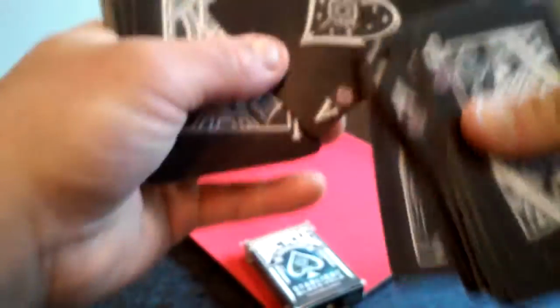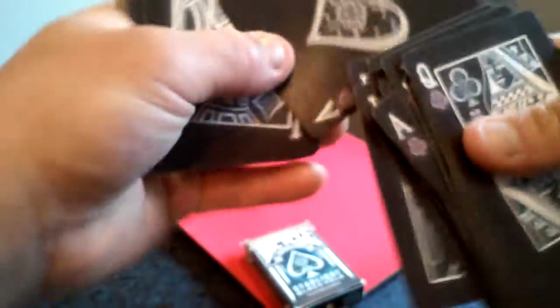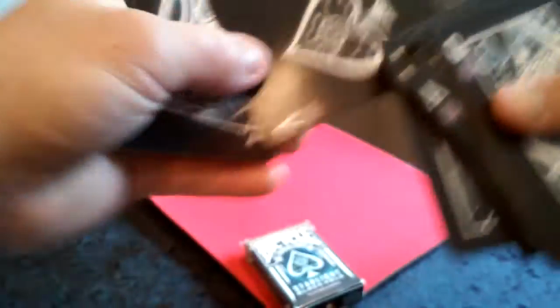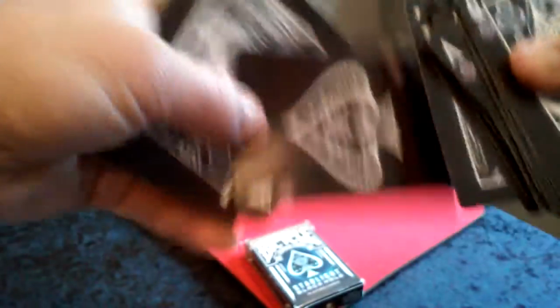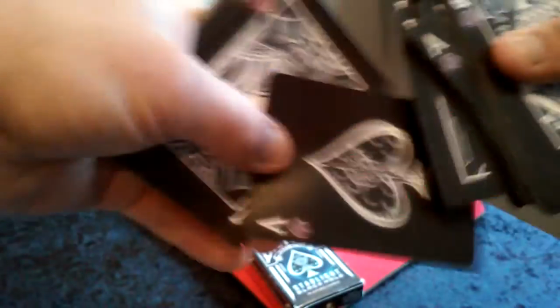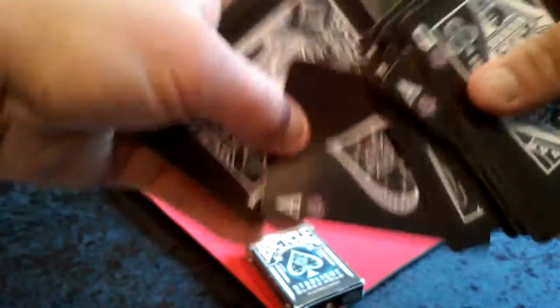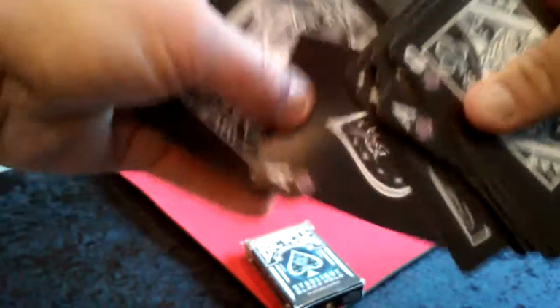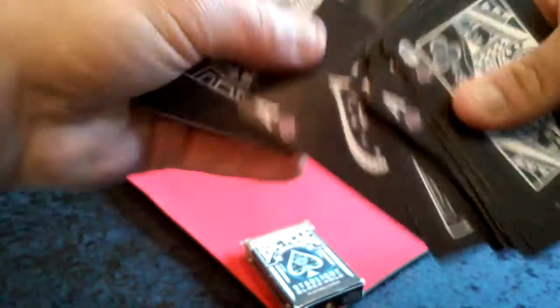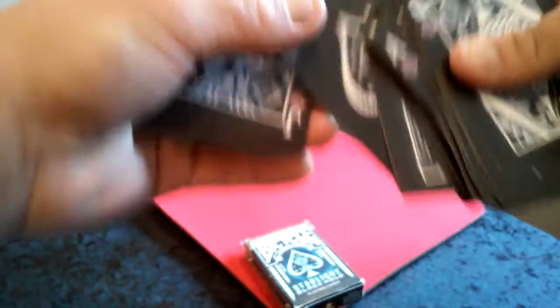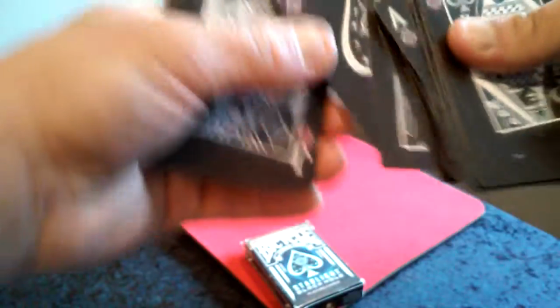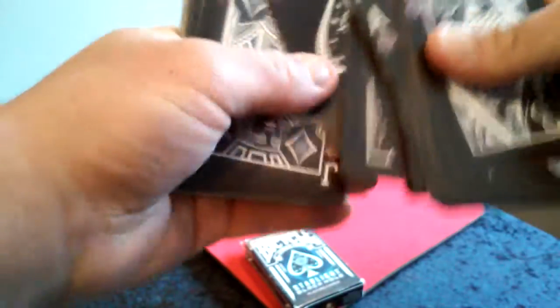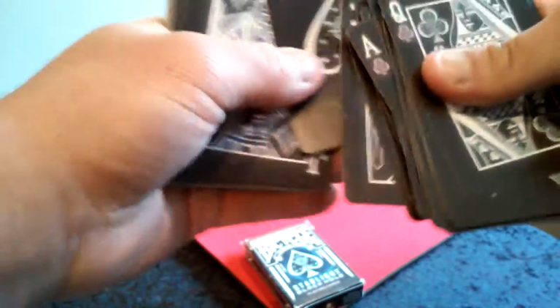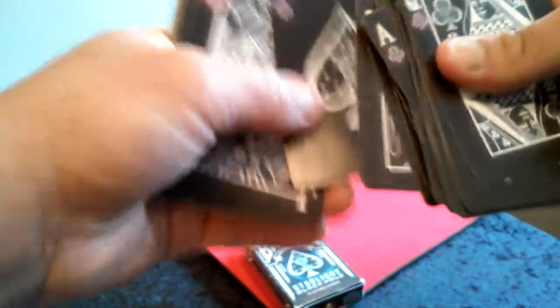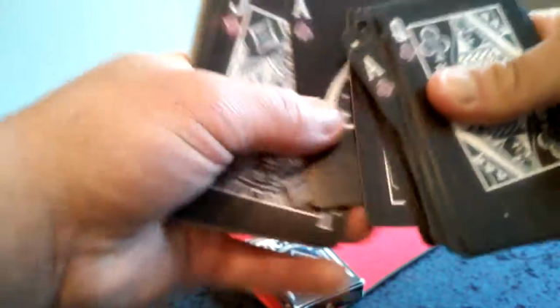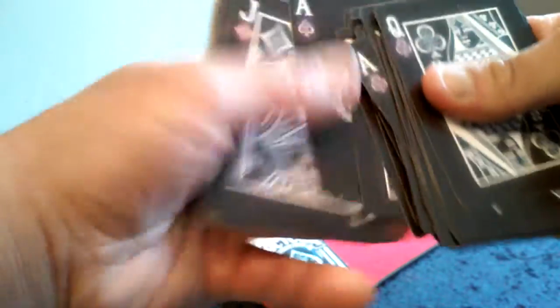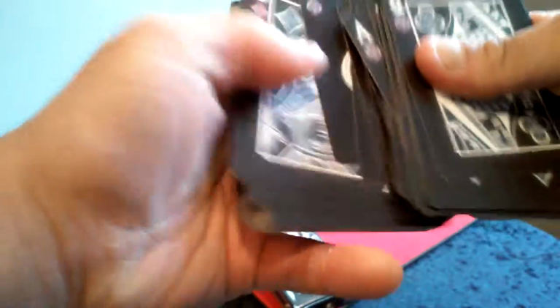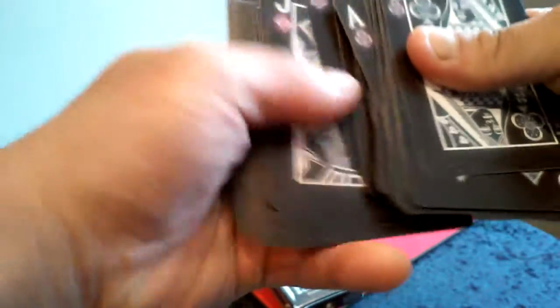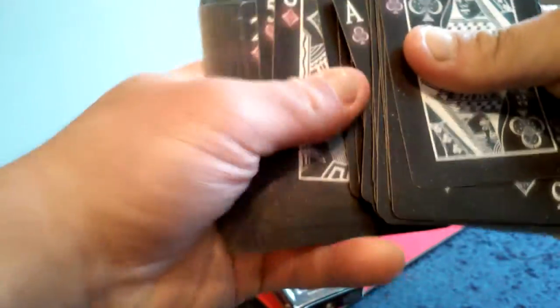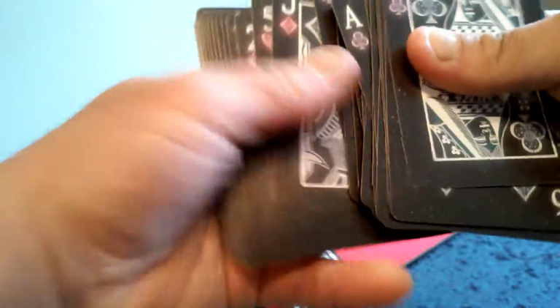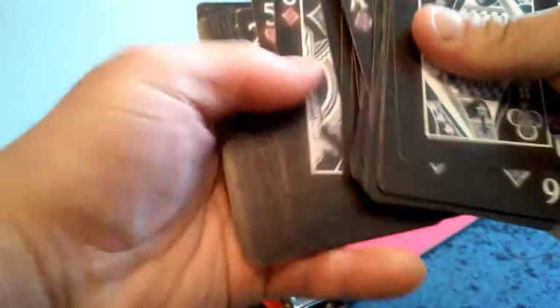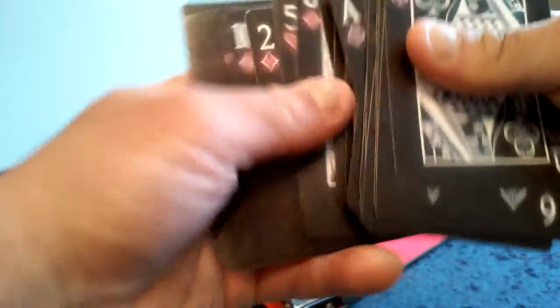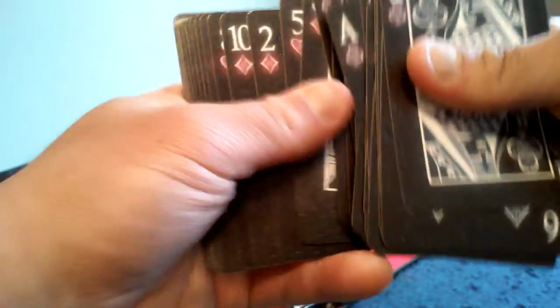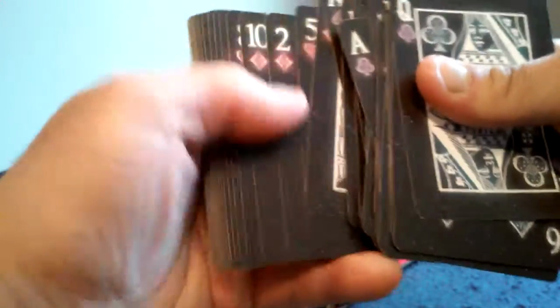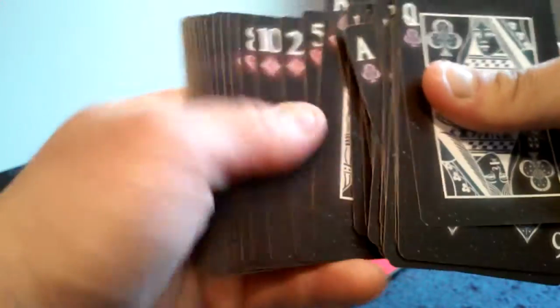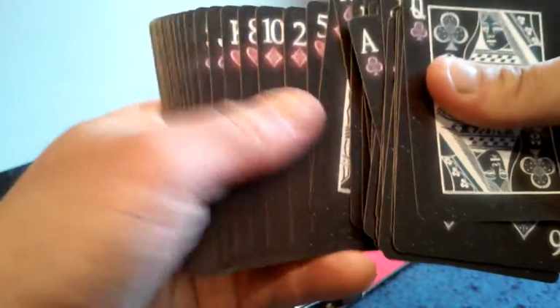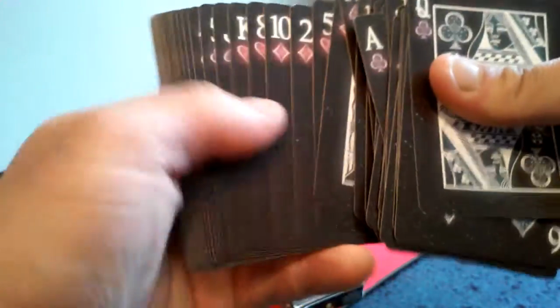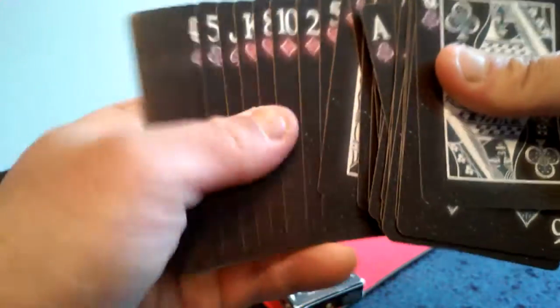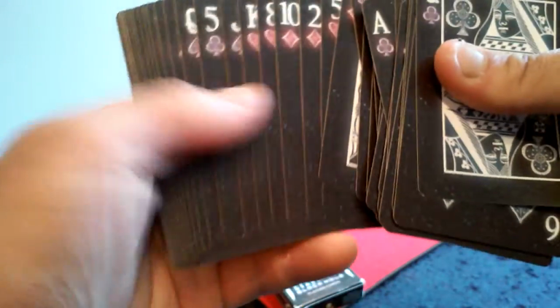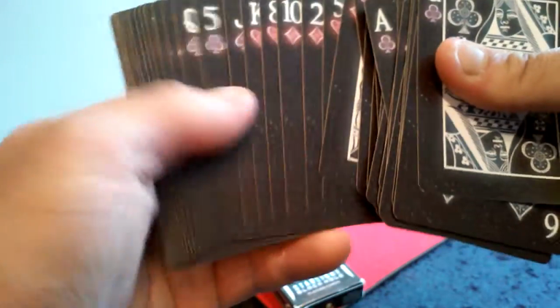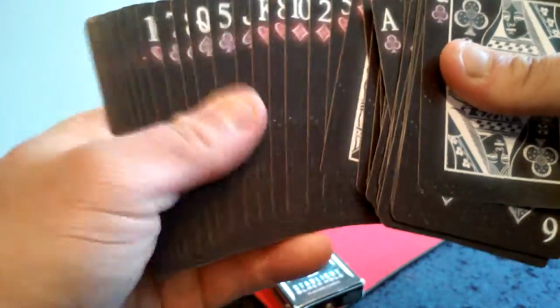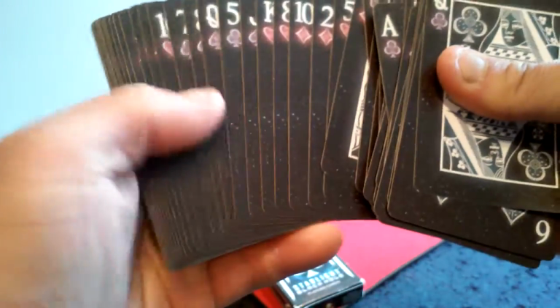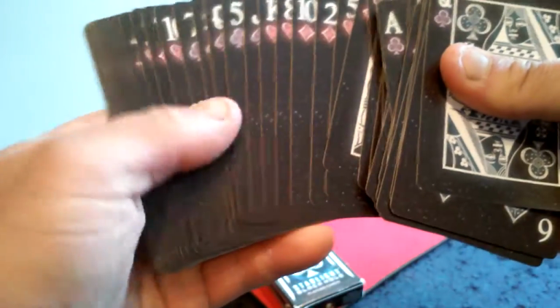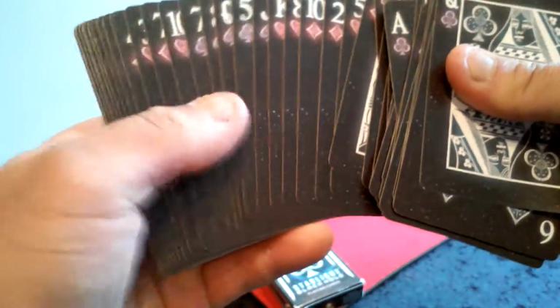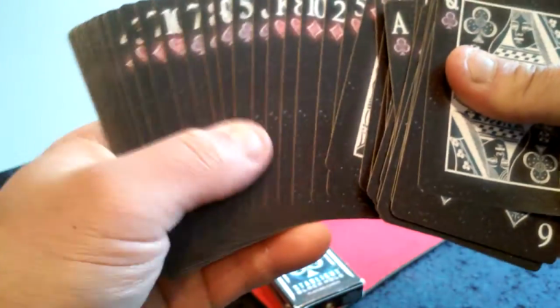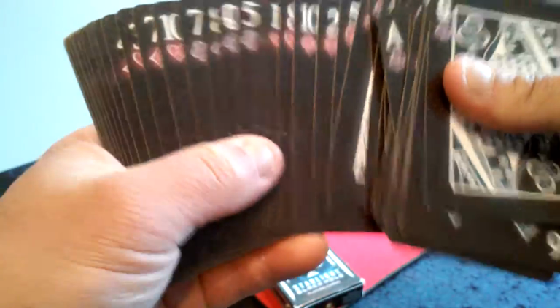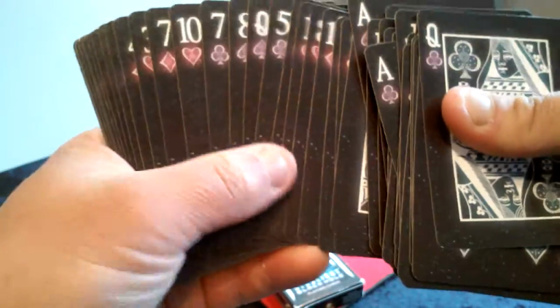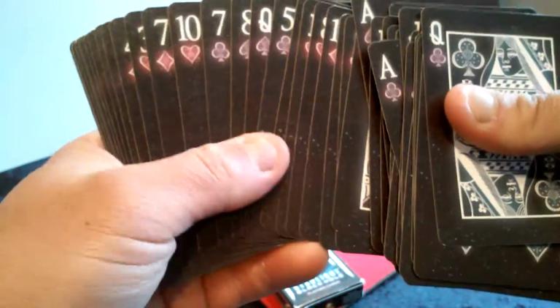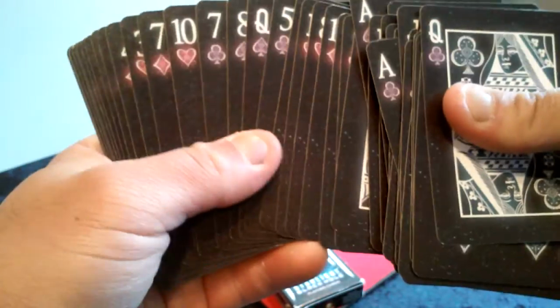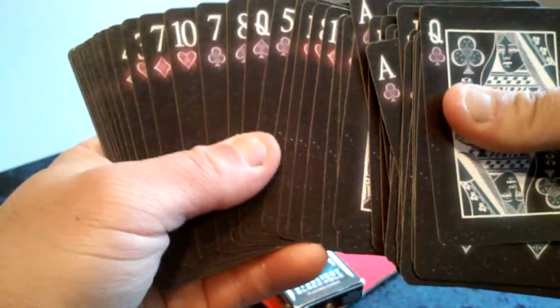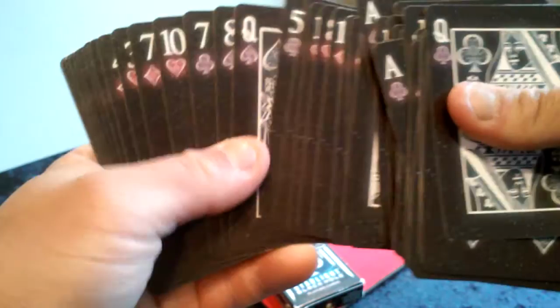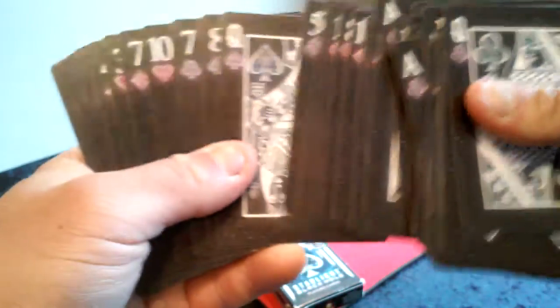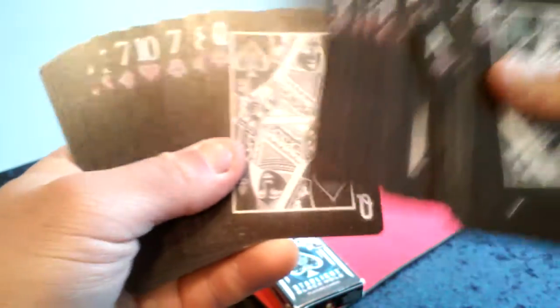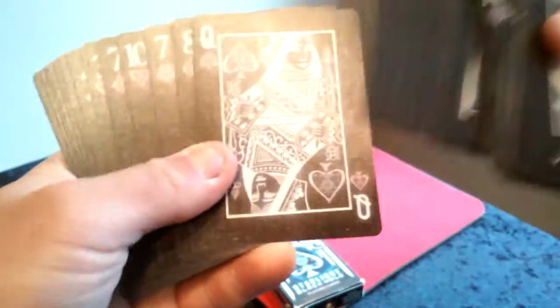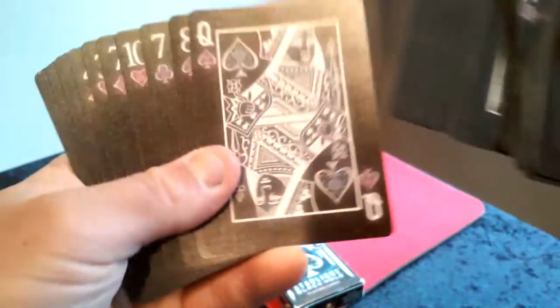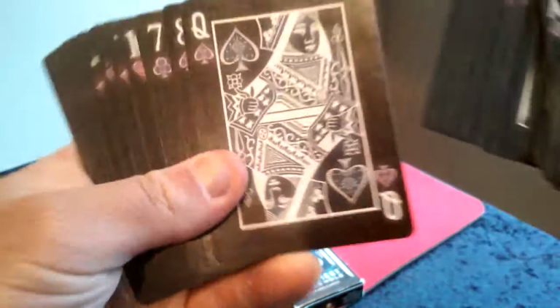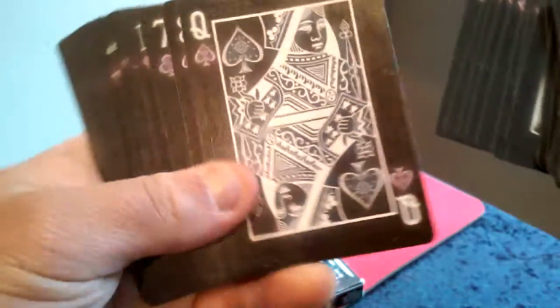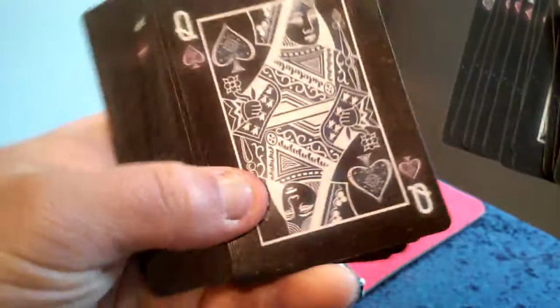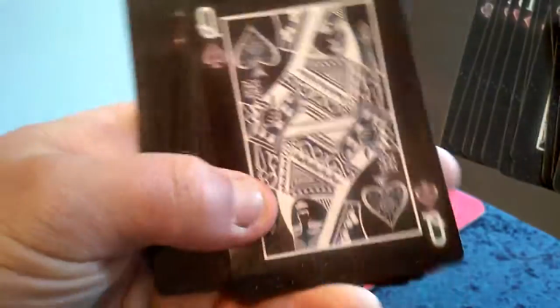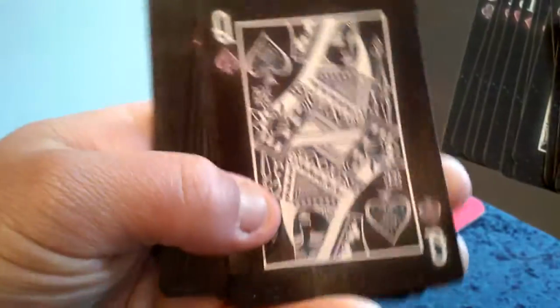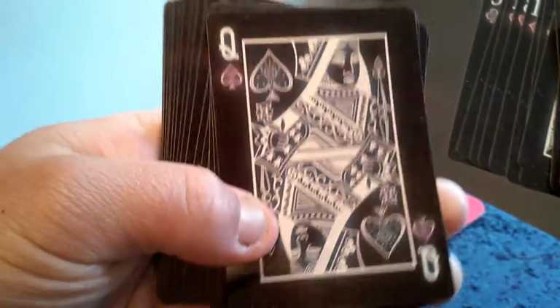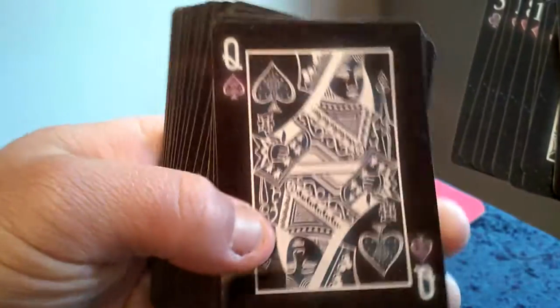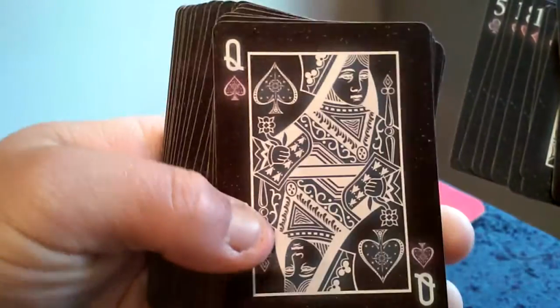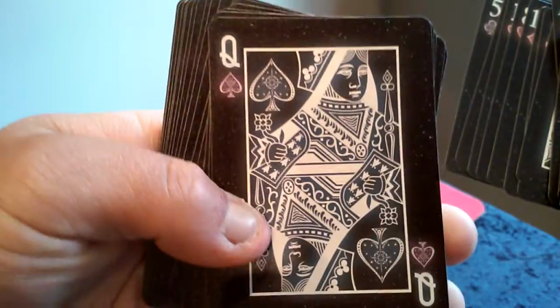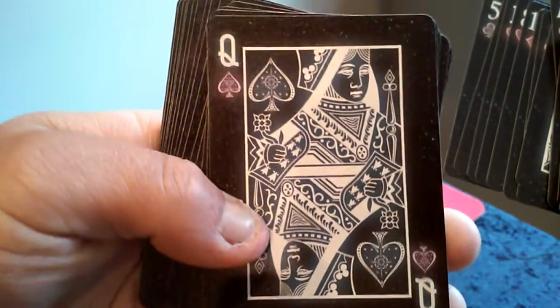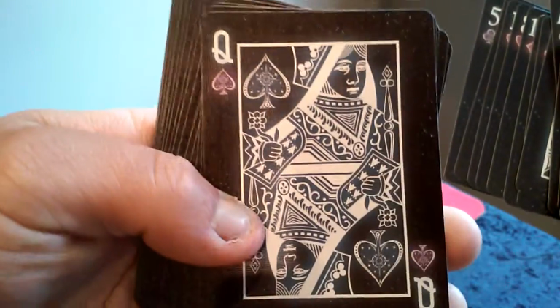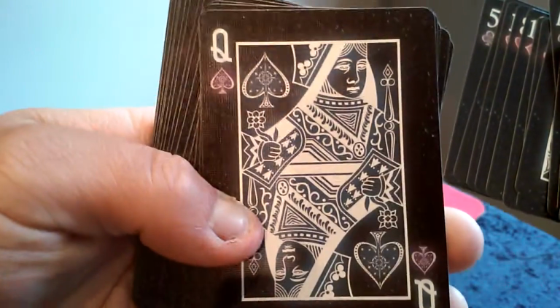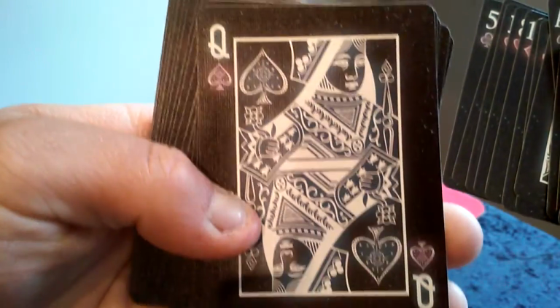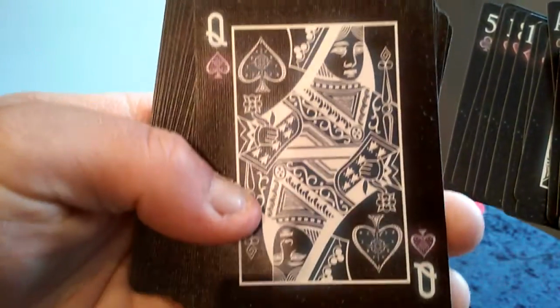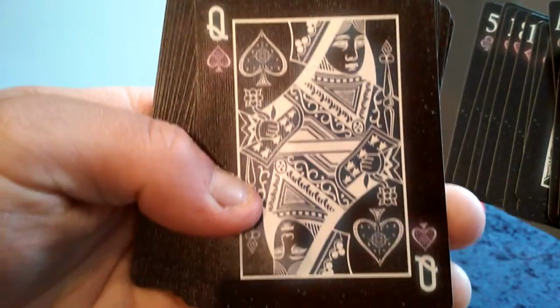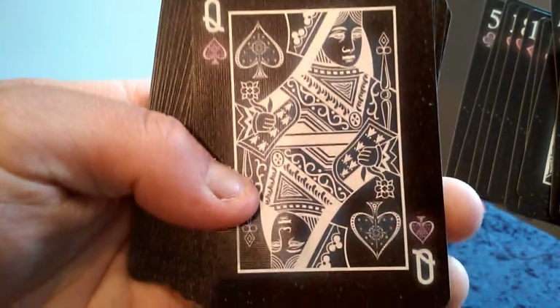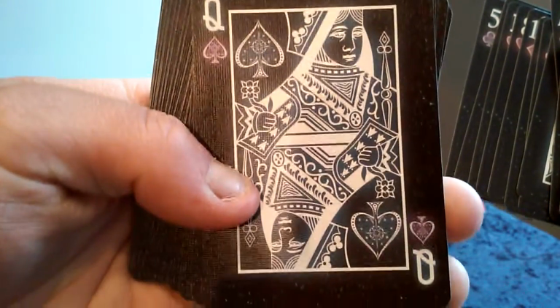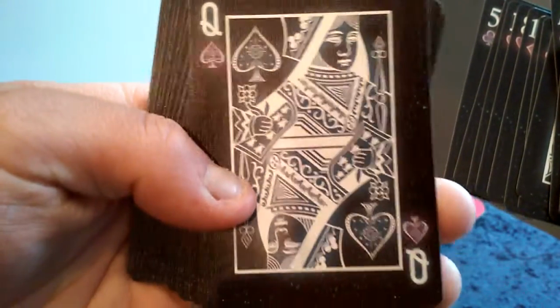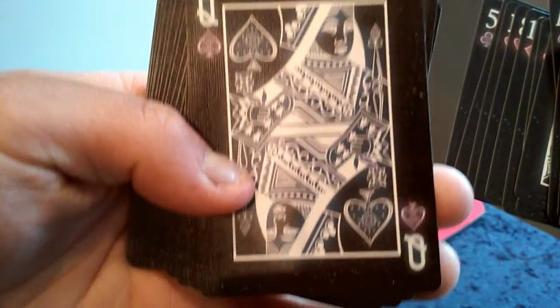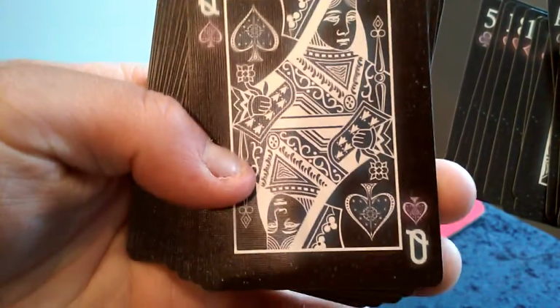The Ace of Spades again. And of course my go-to card — the Queen of Spades.